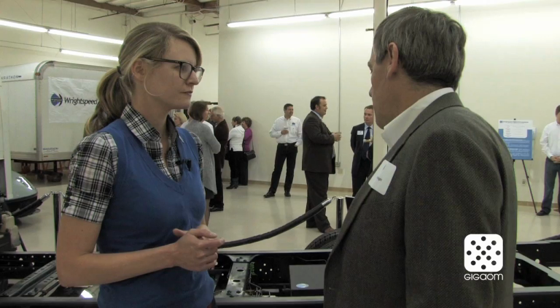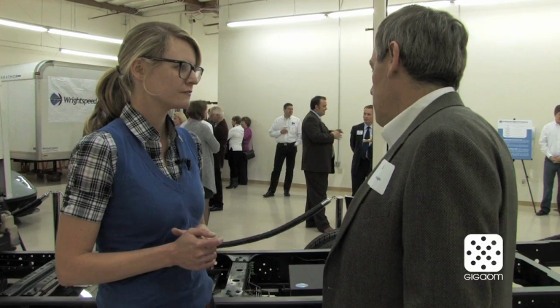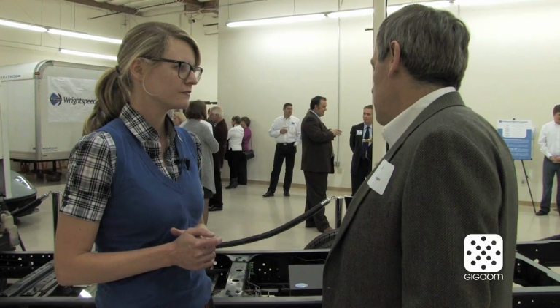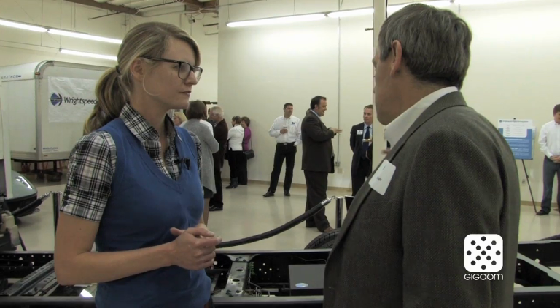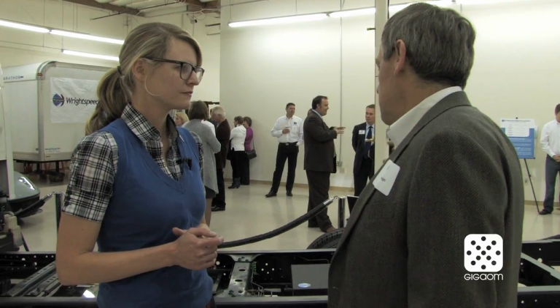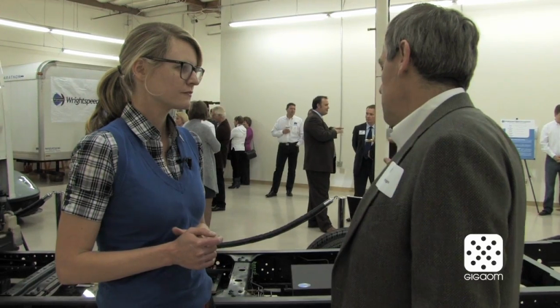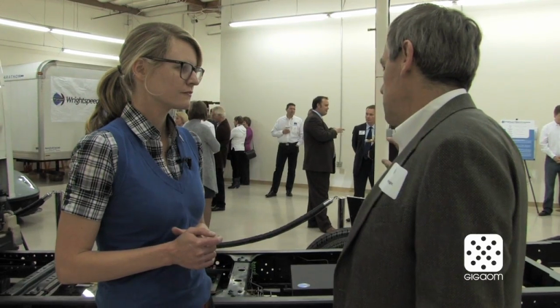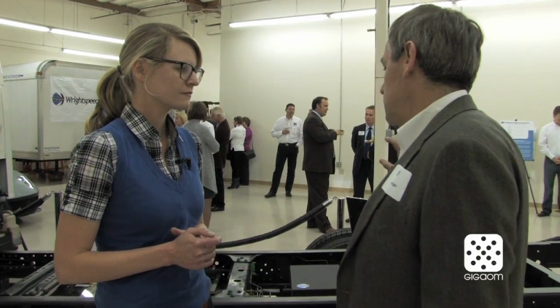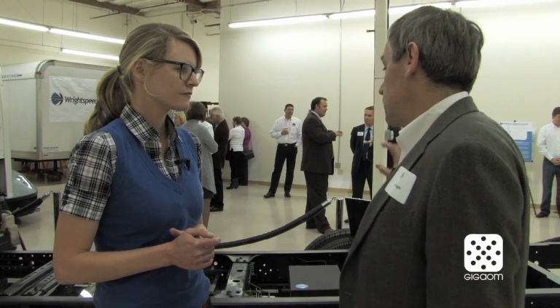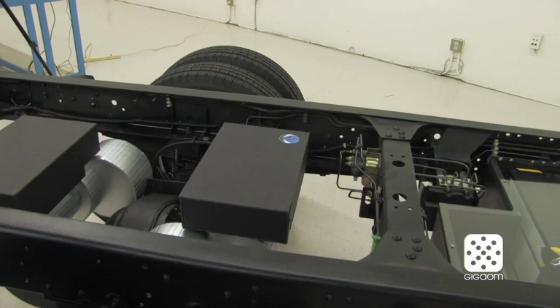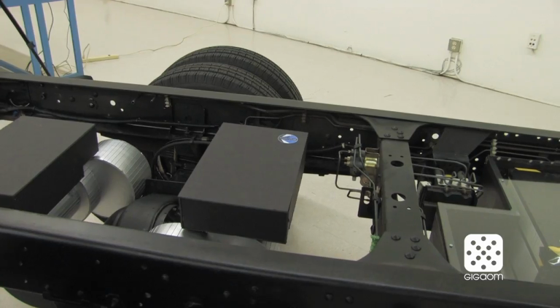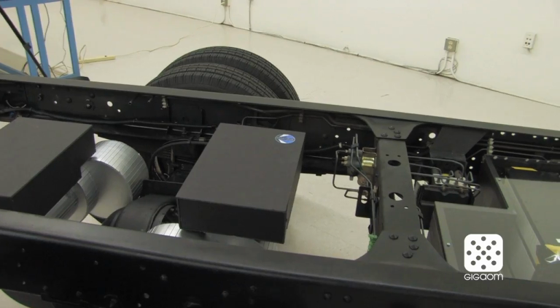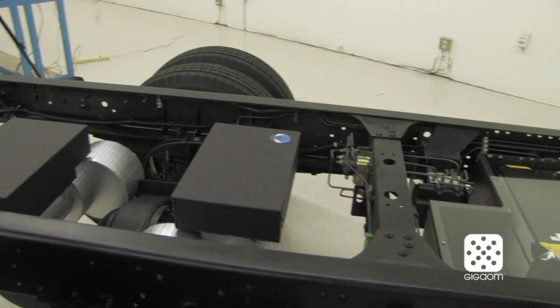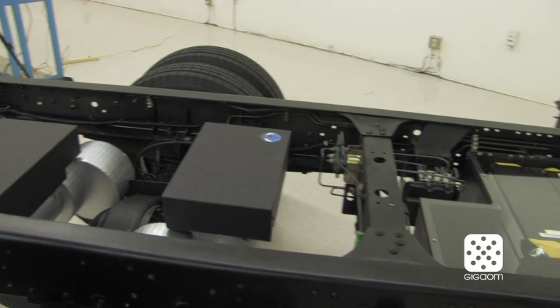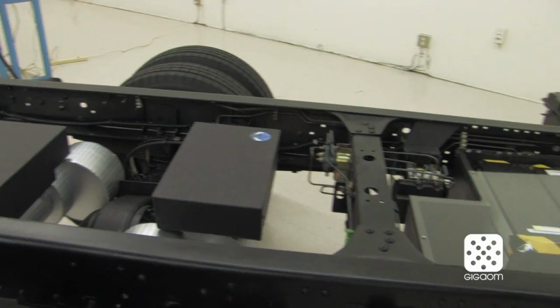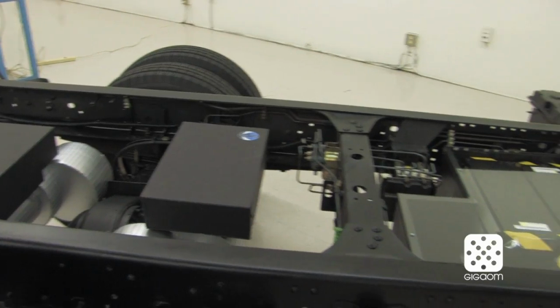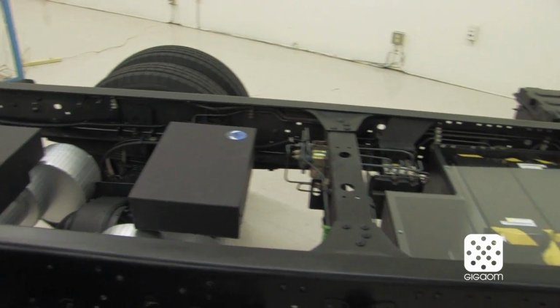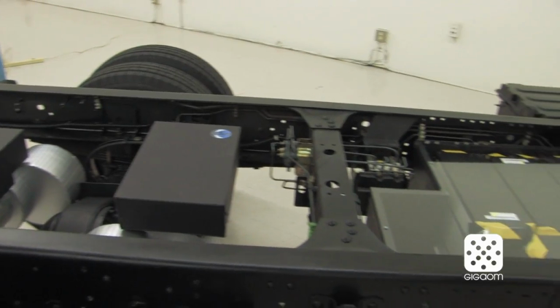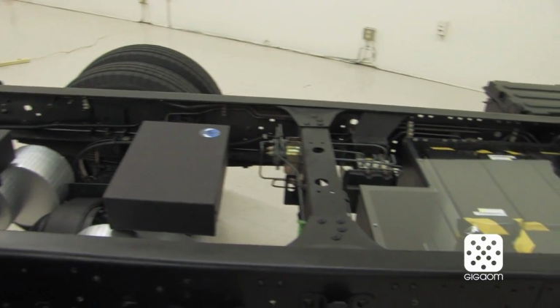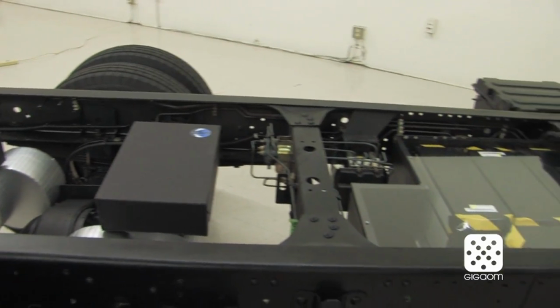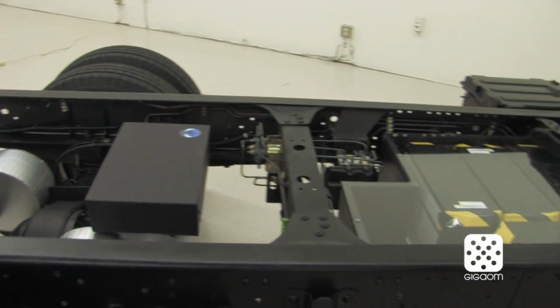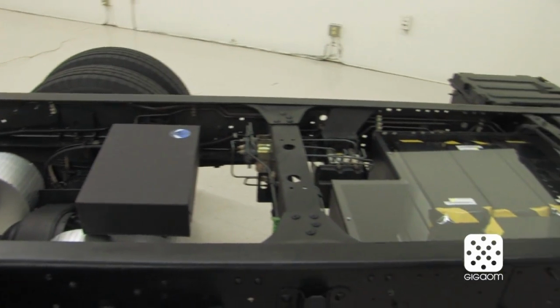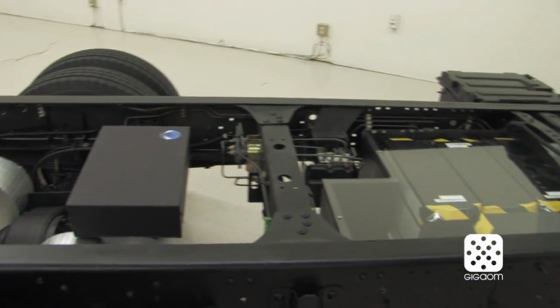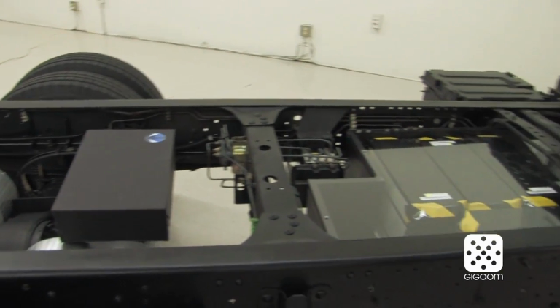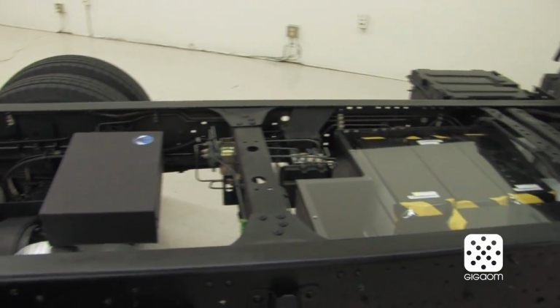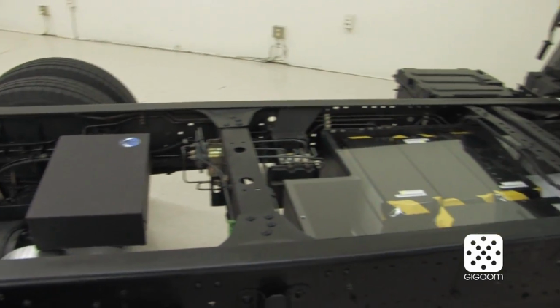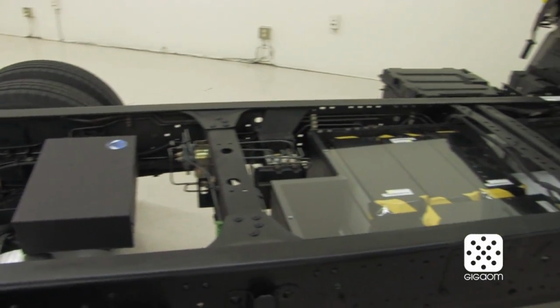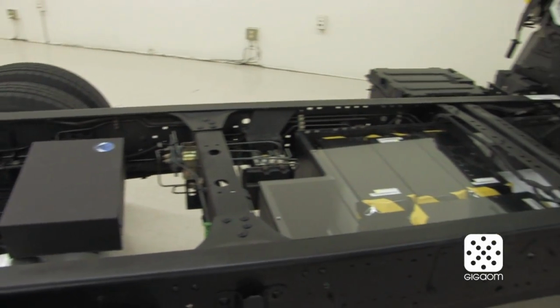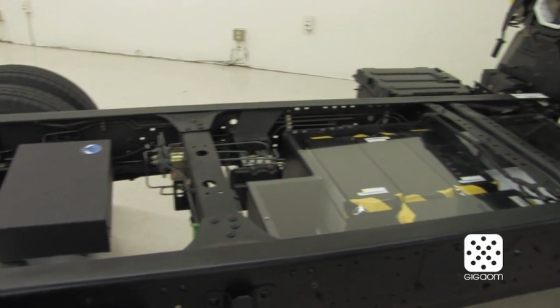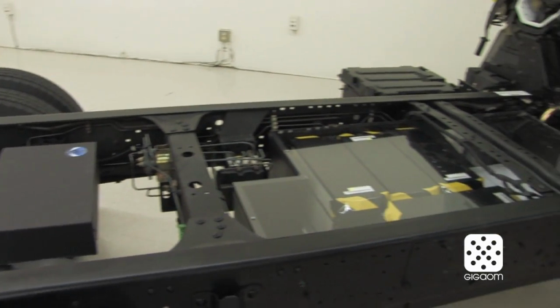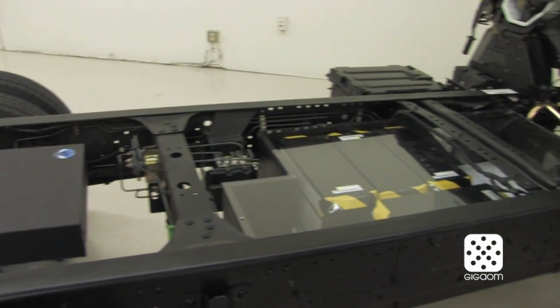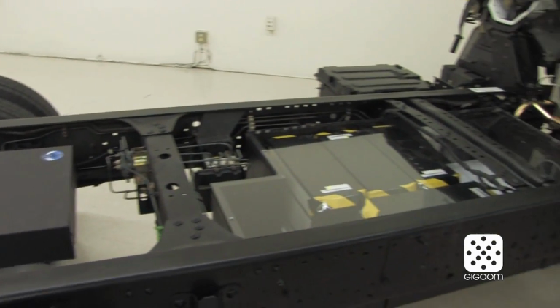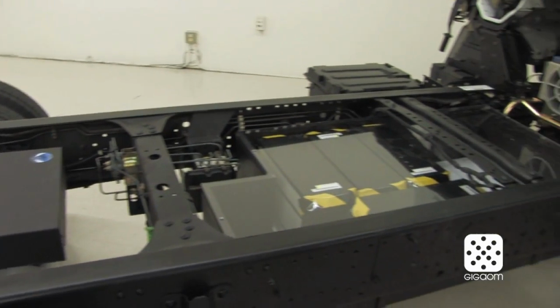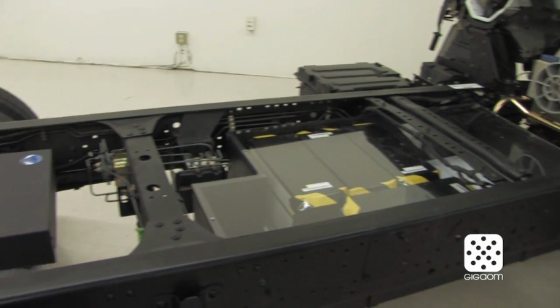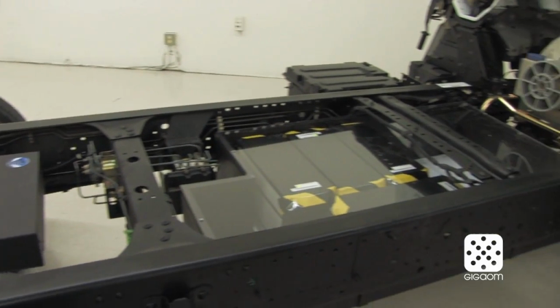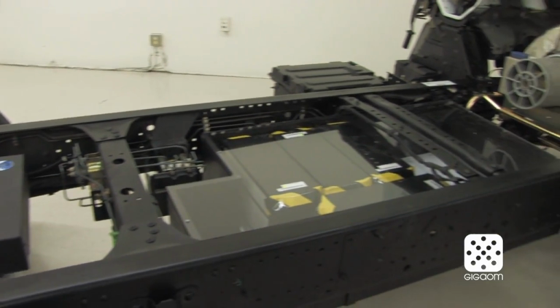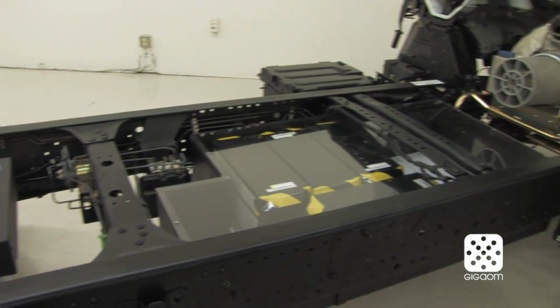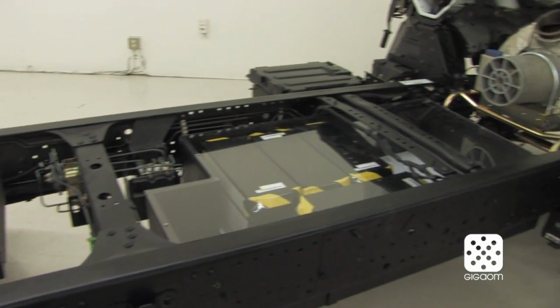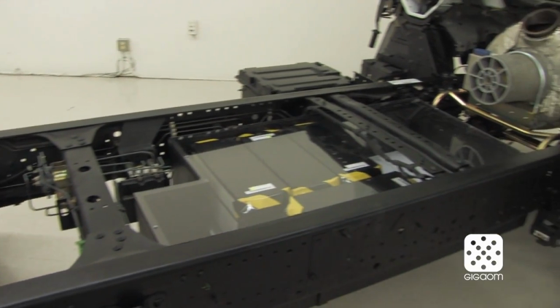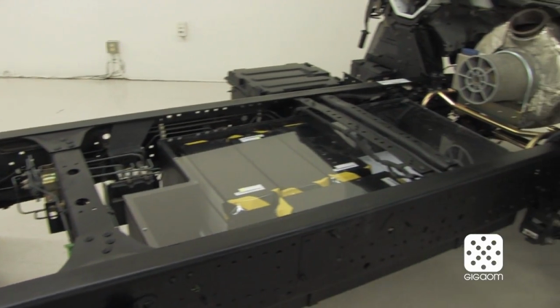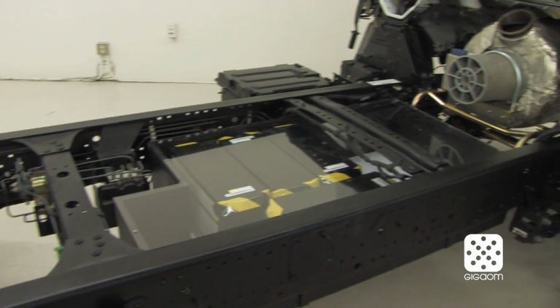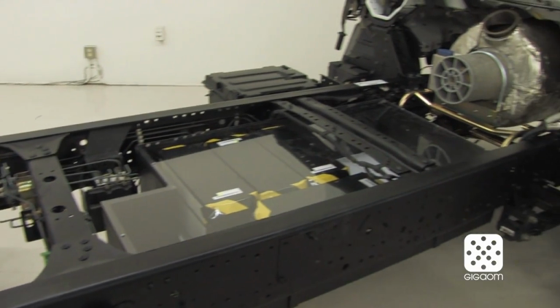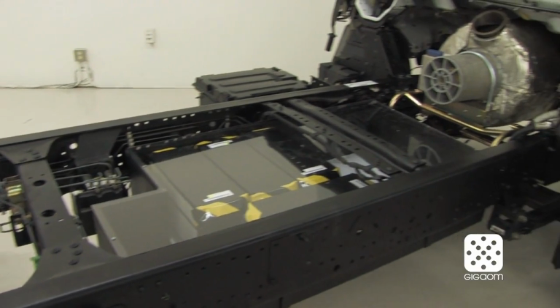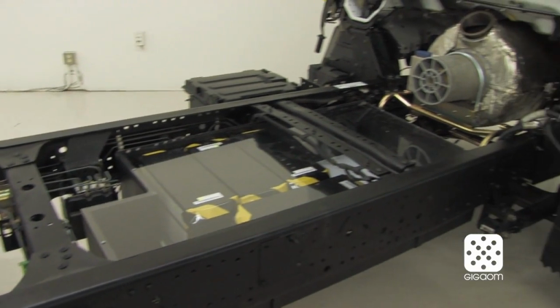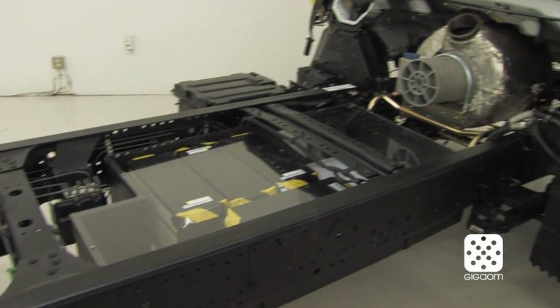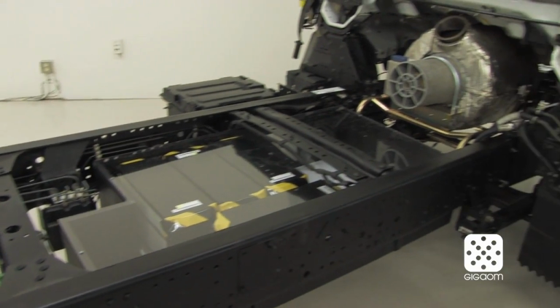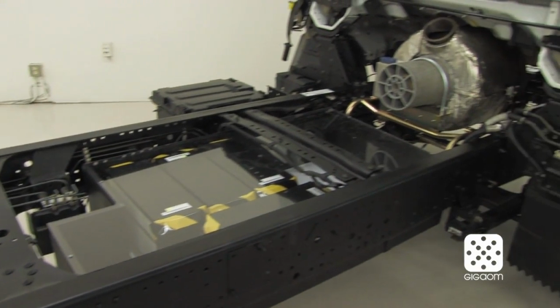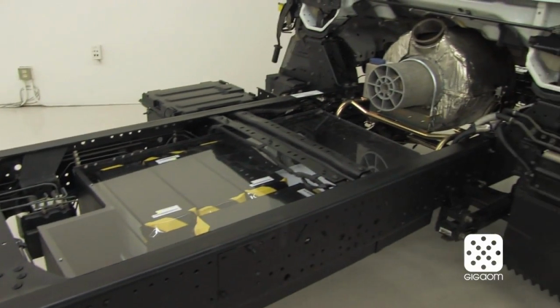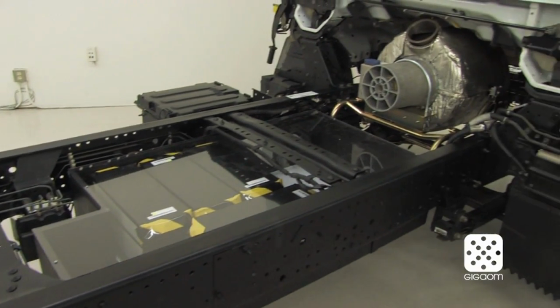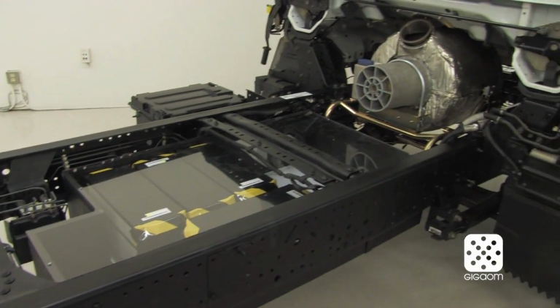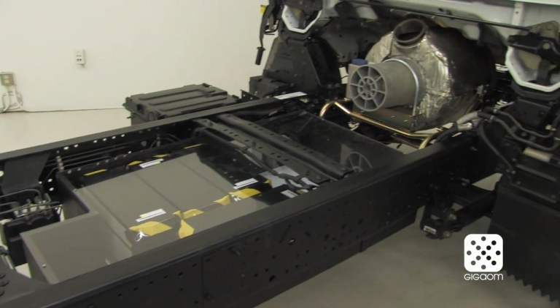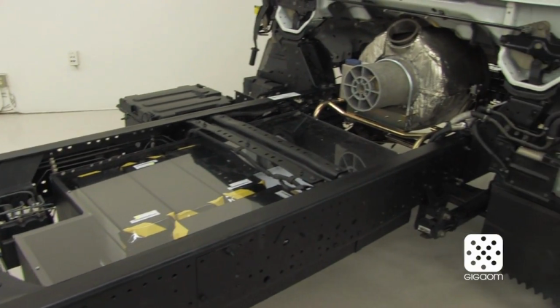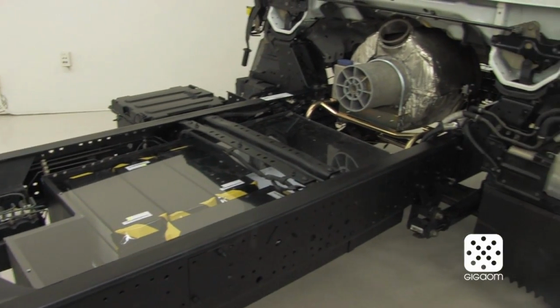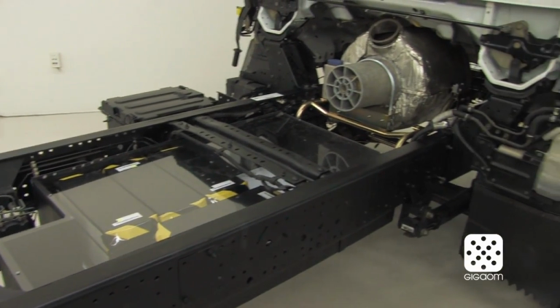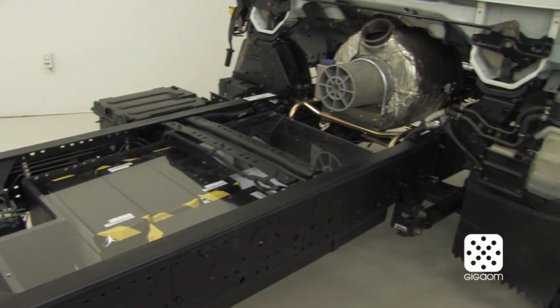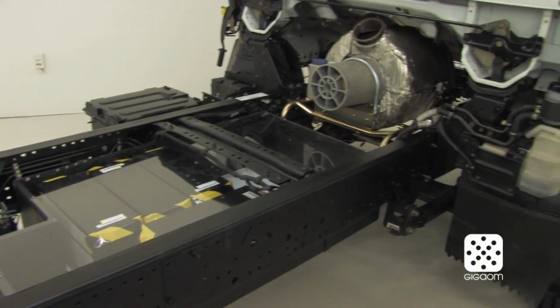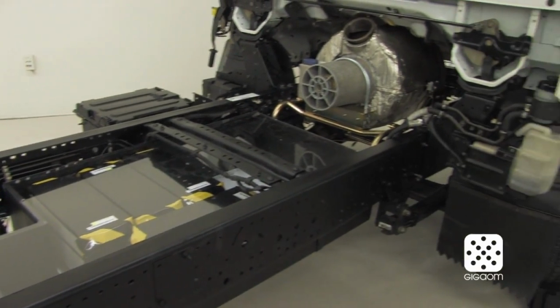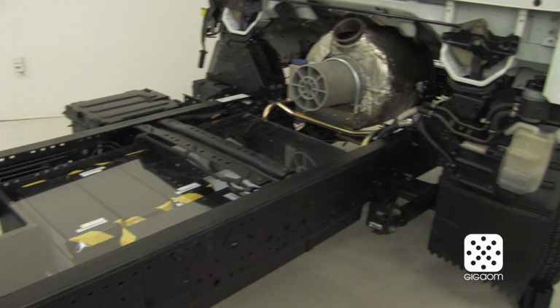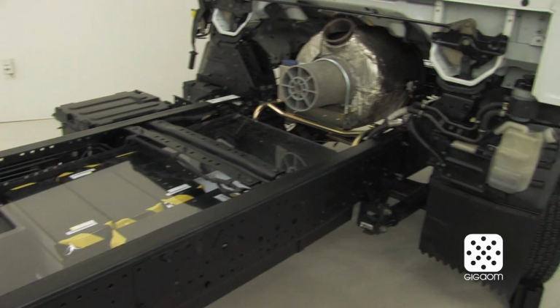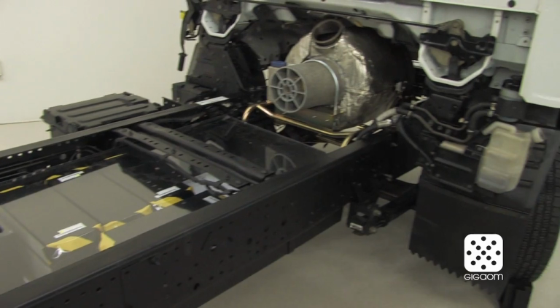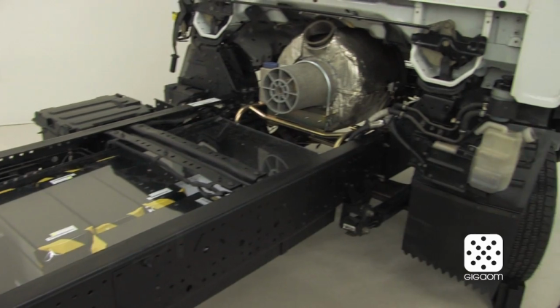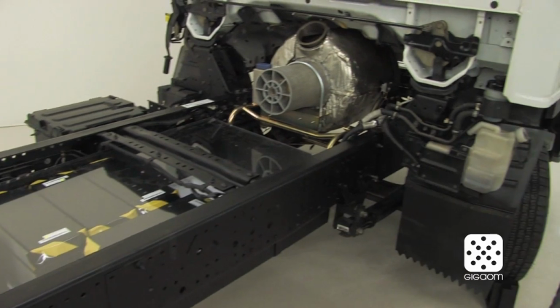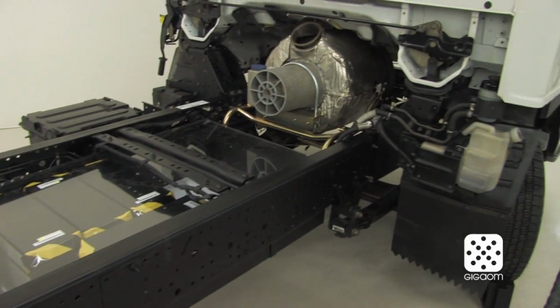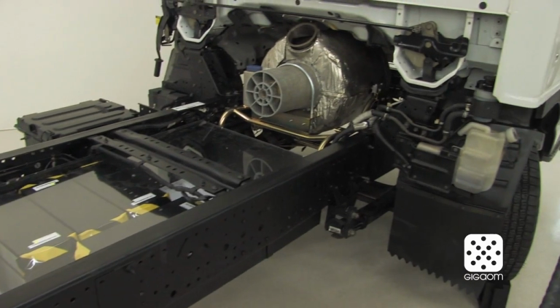That's the drive piece of it, and since there's one motor driving each wheel, the differential function is performed in software.